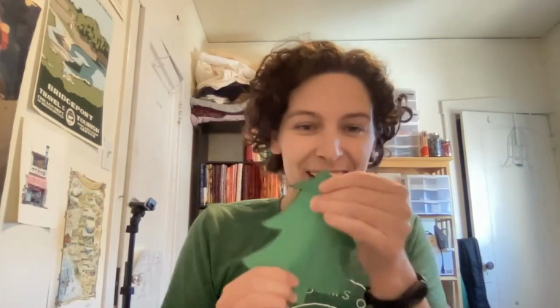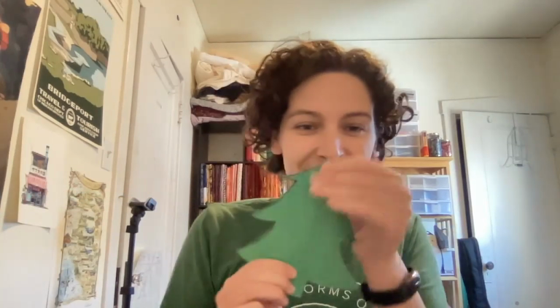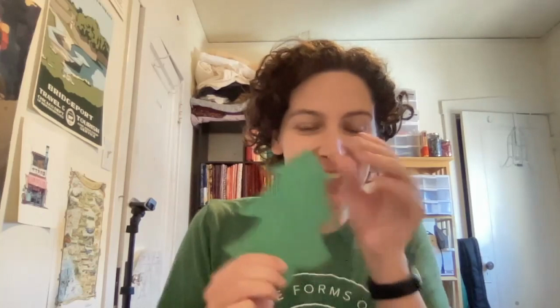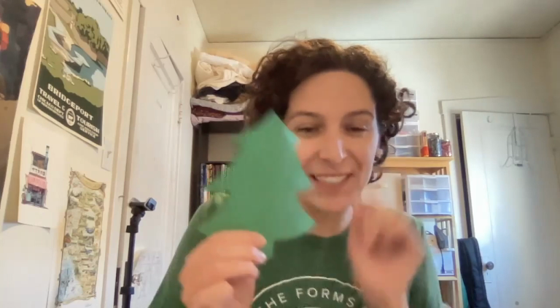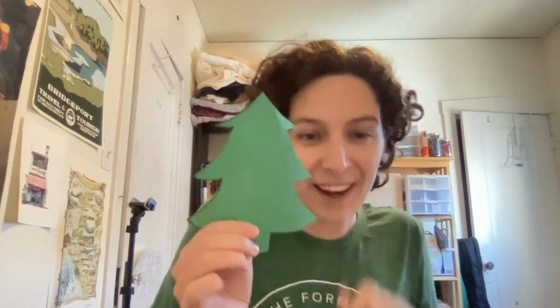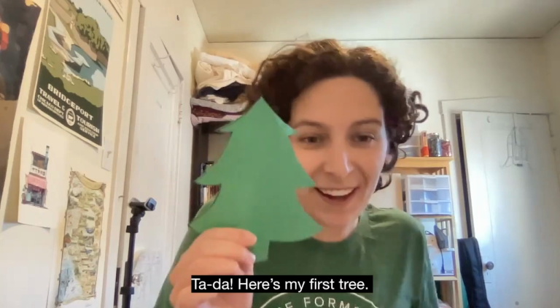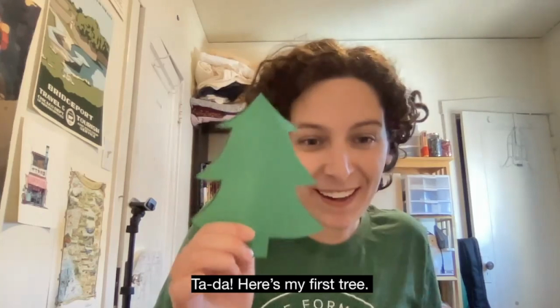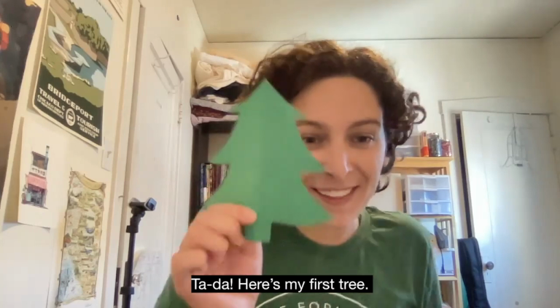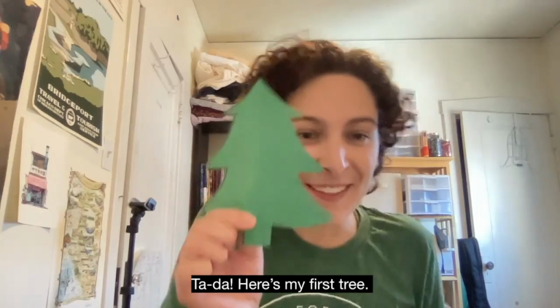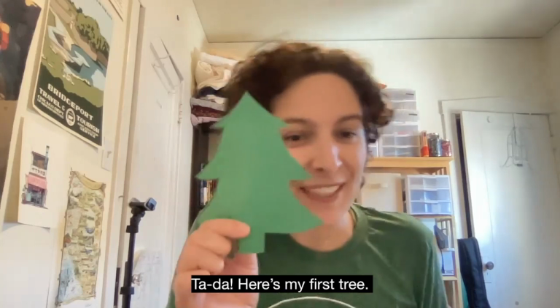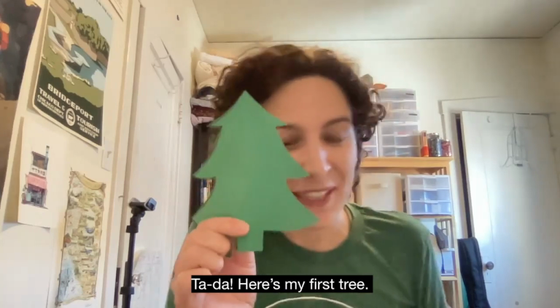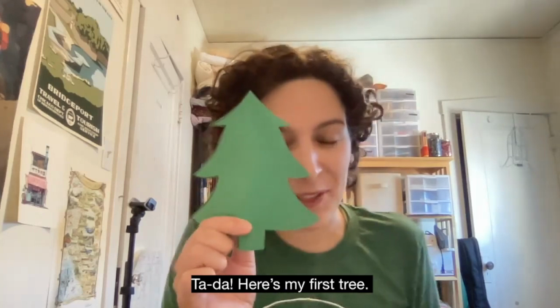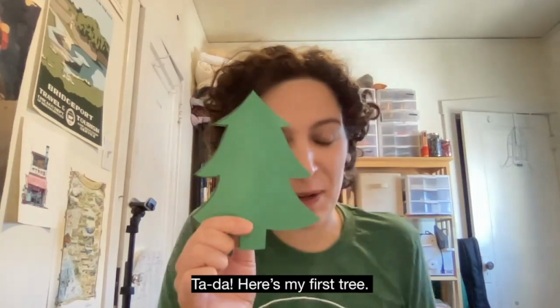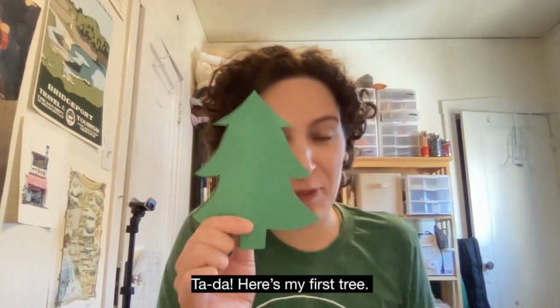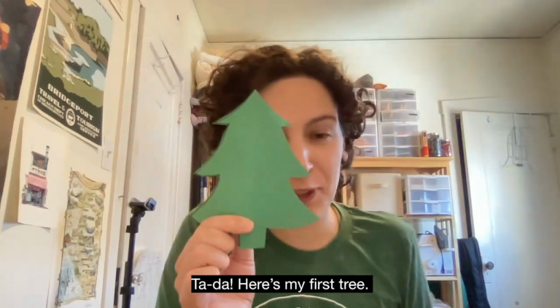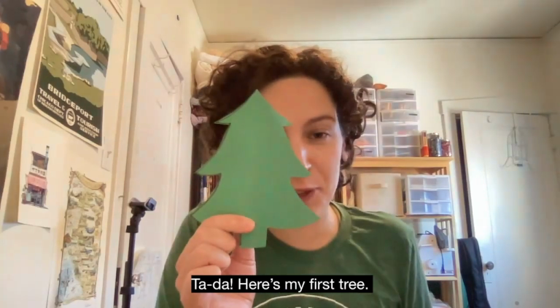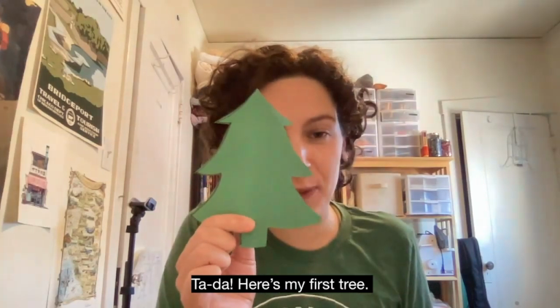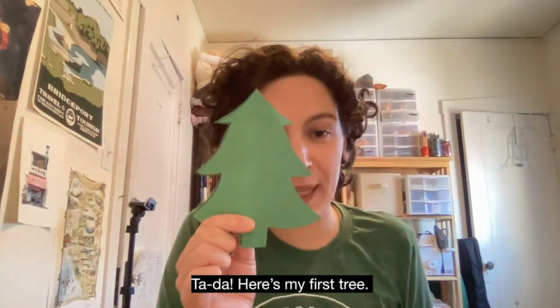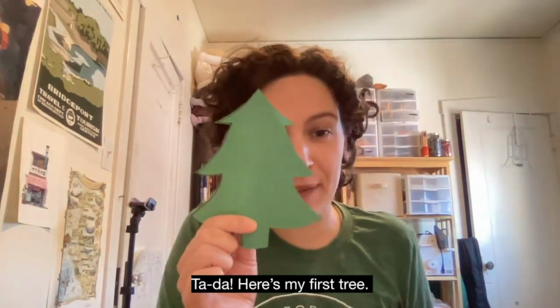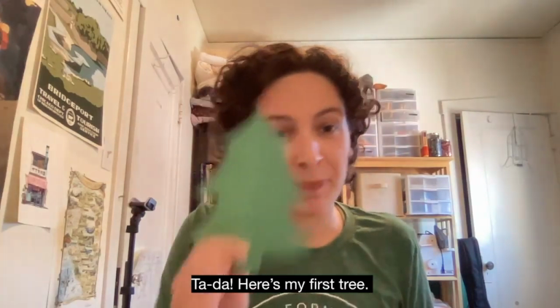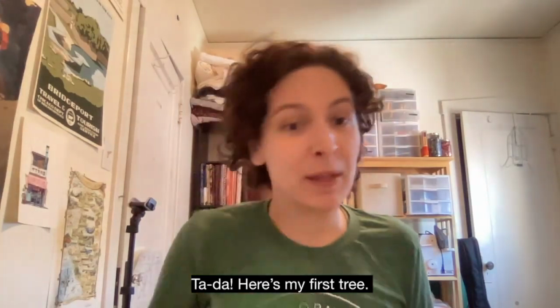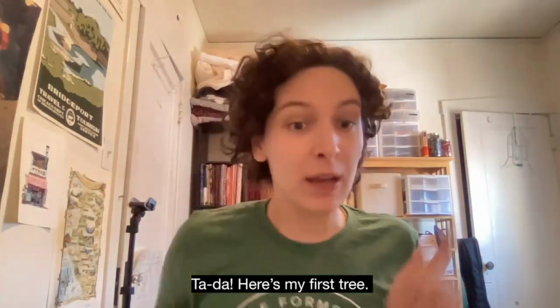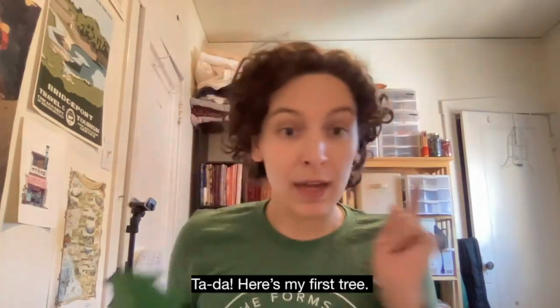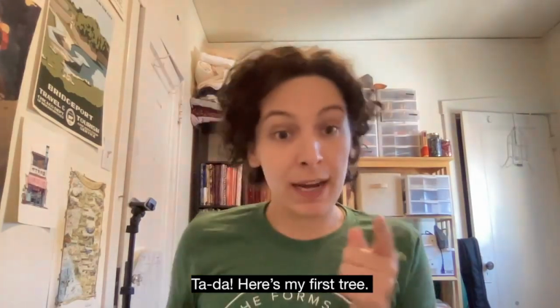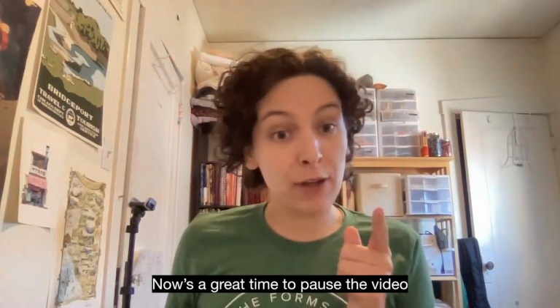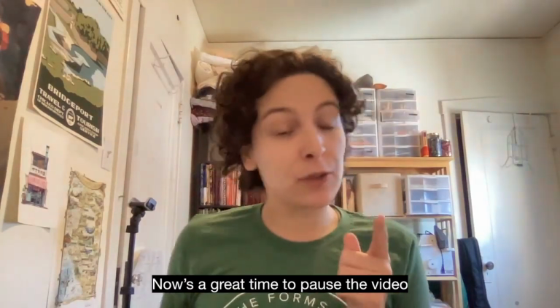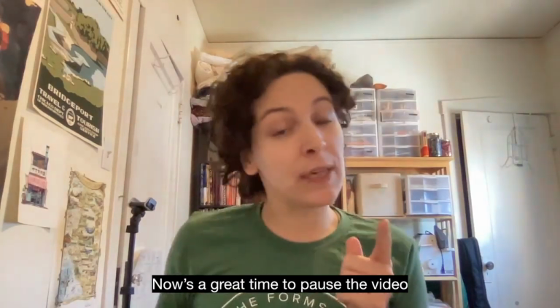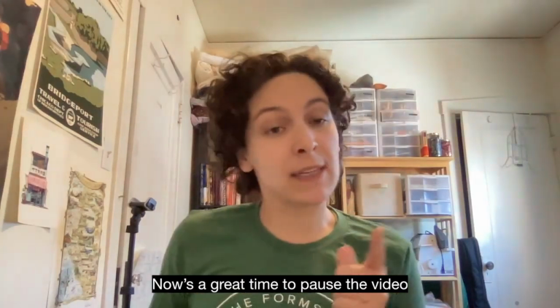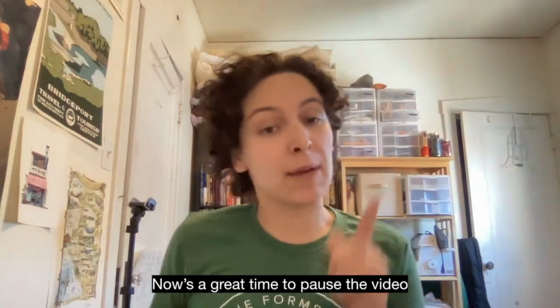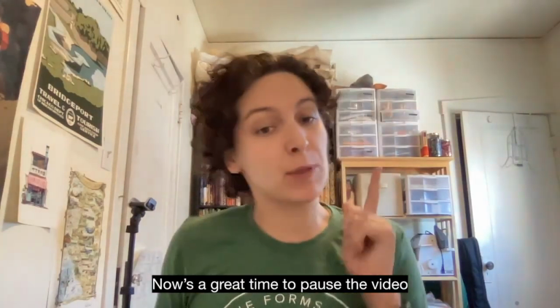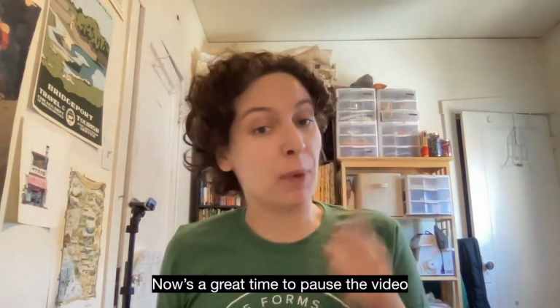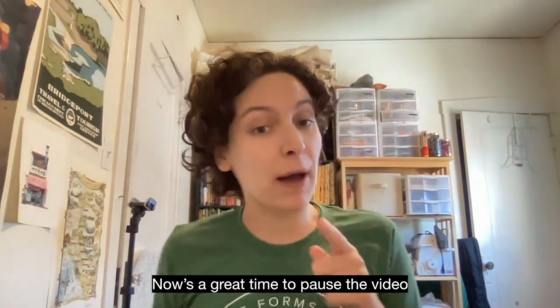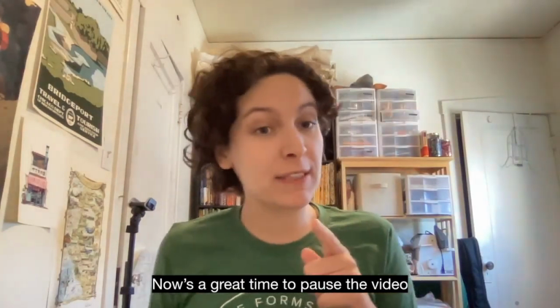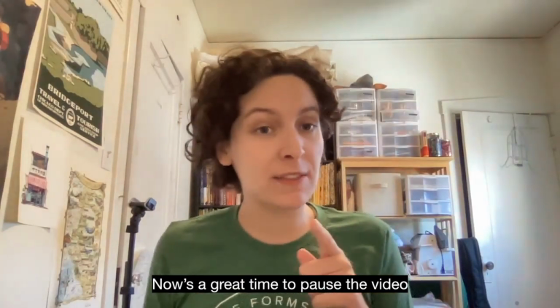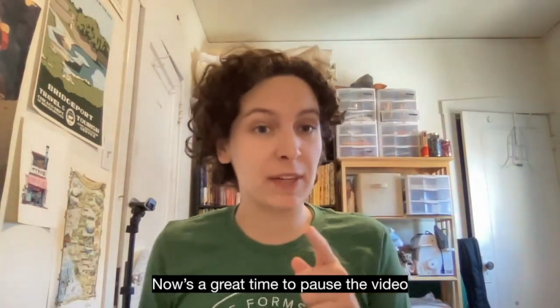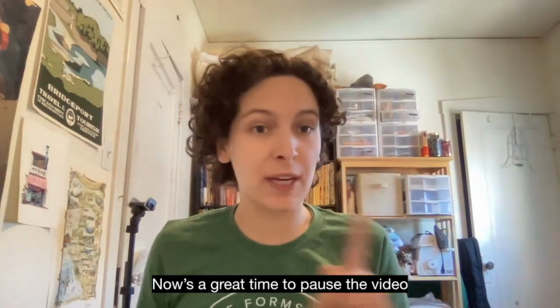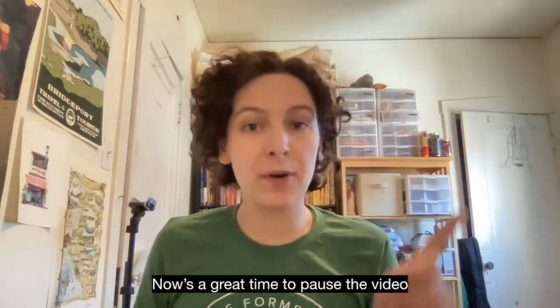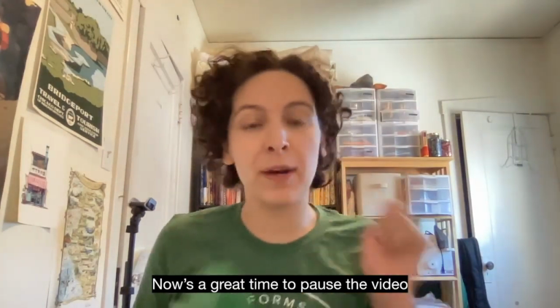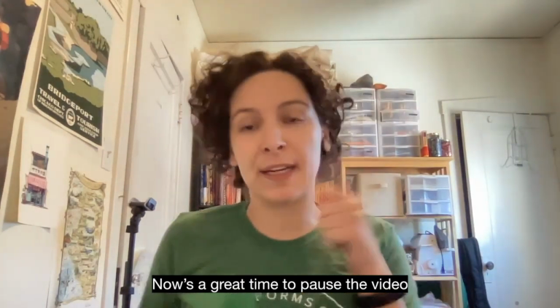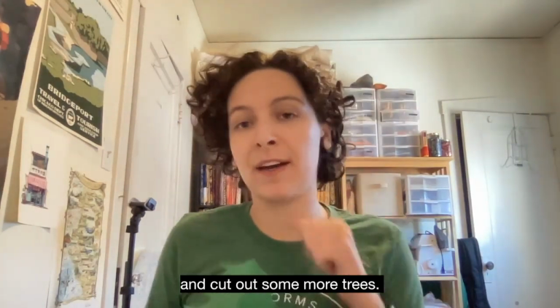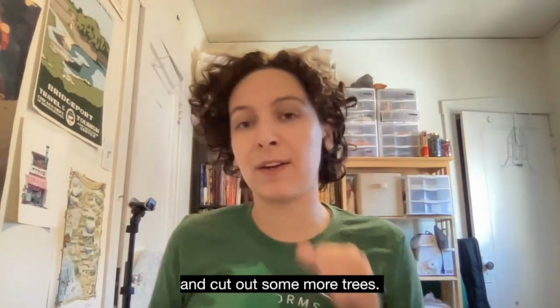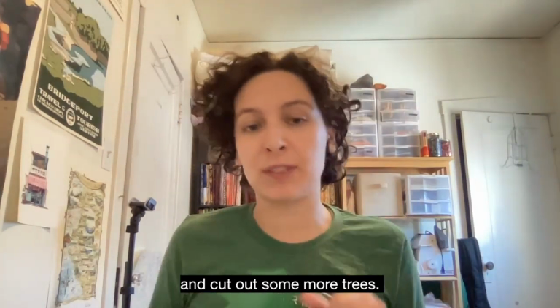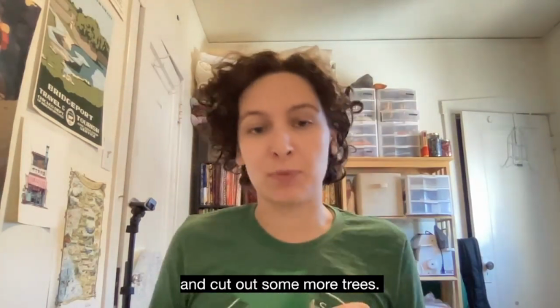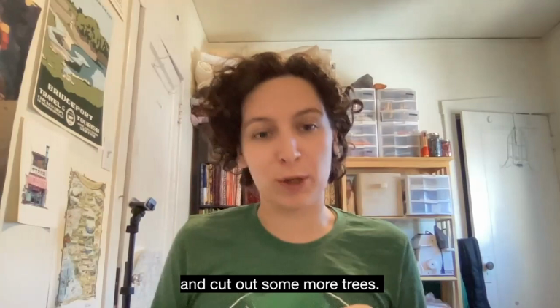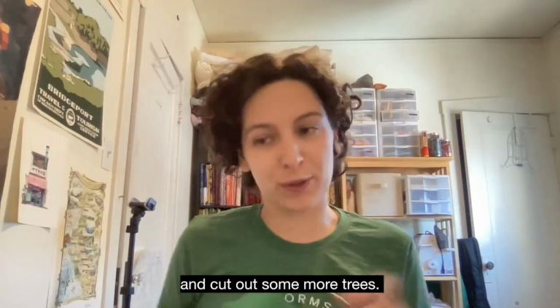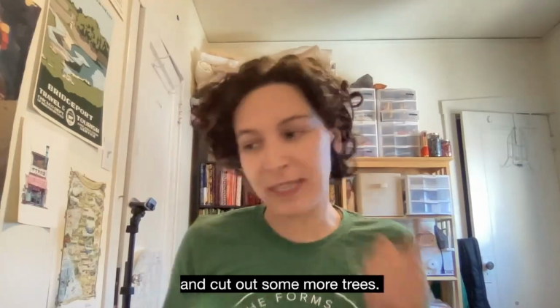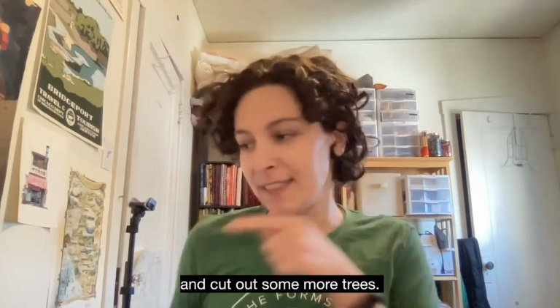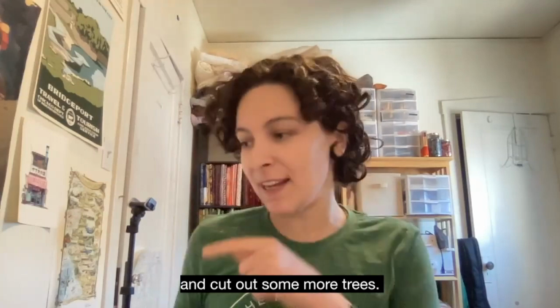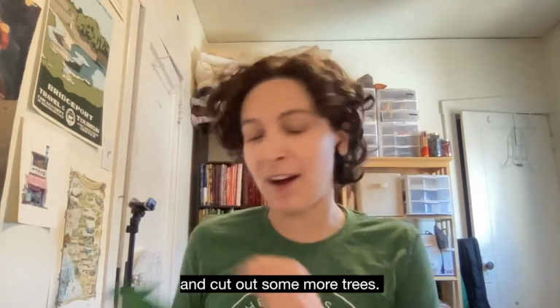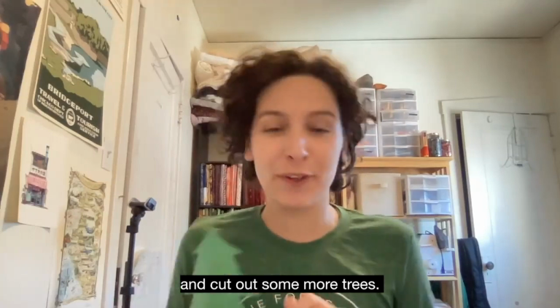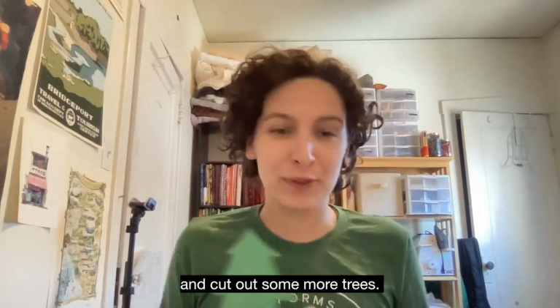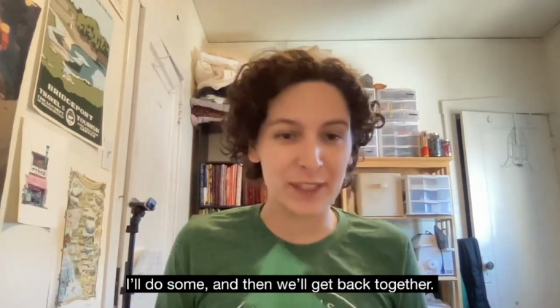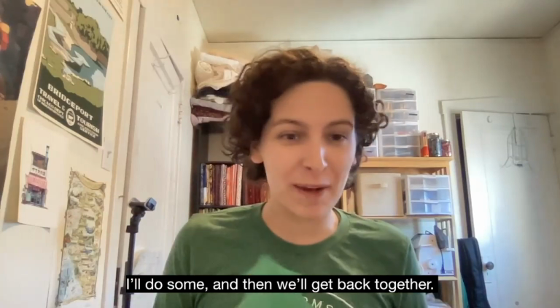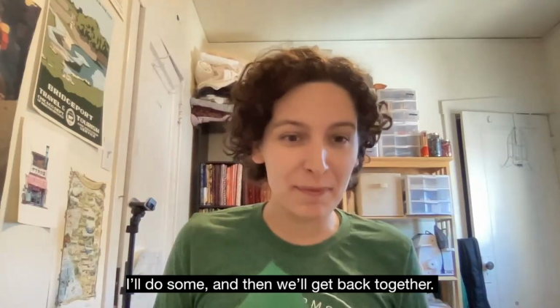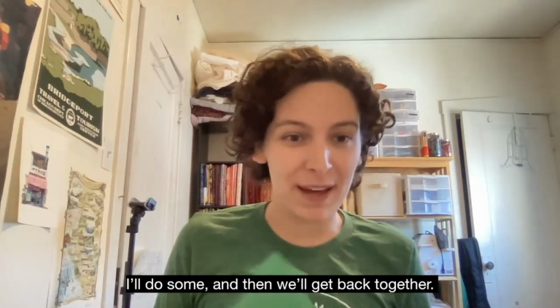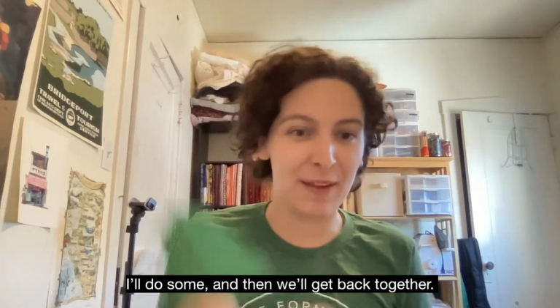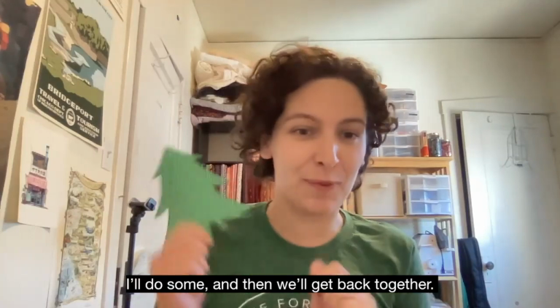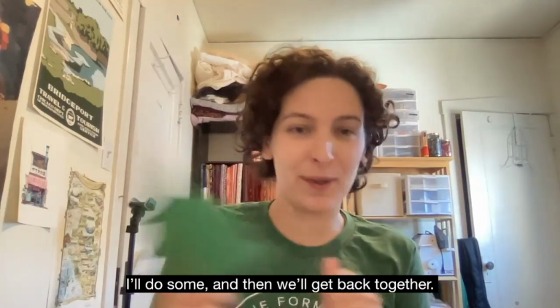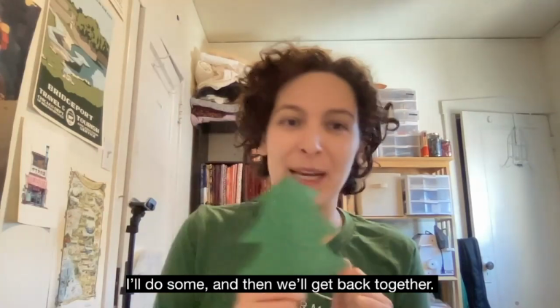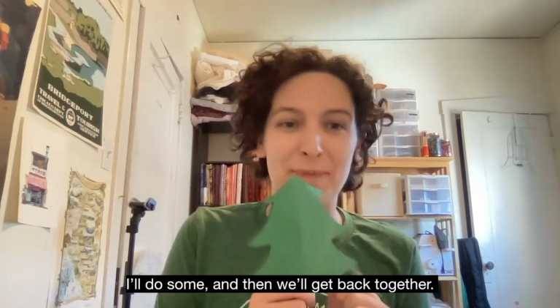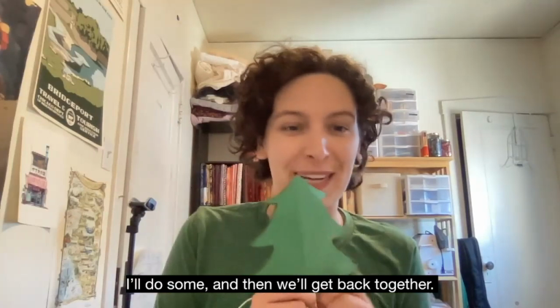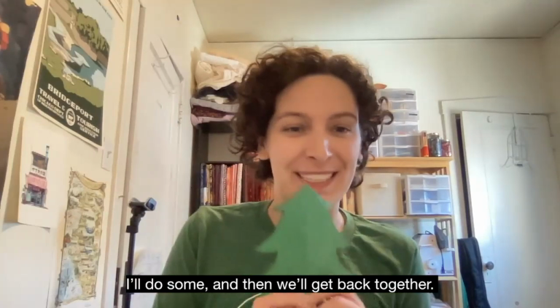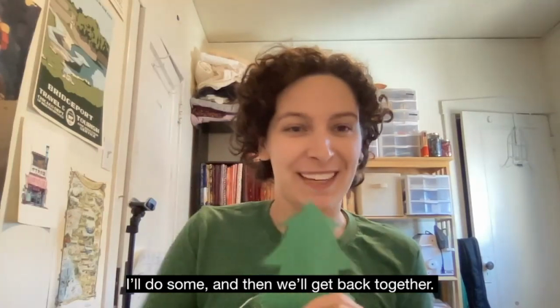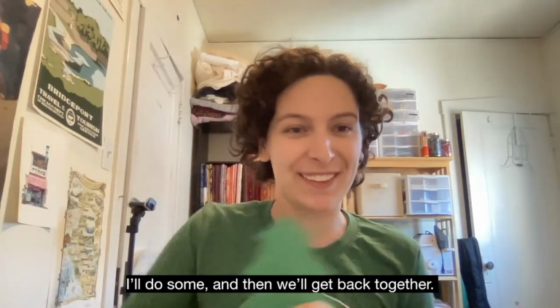Ta da! Here's my first tree. Now's a great time to pause the video and cut out some more trees. I'll do some and then we'll get back together.